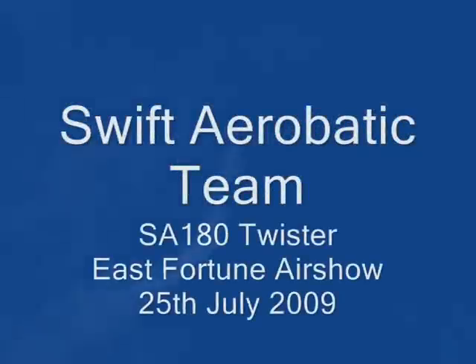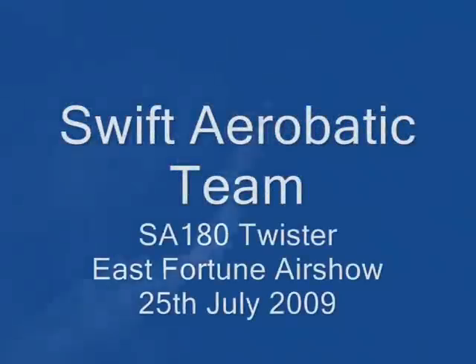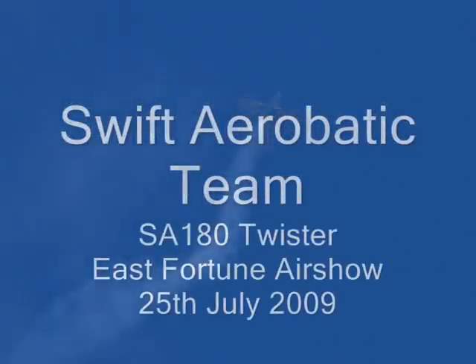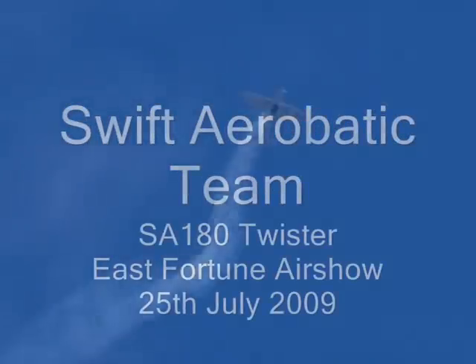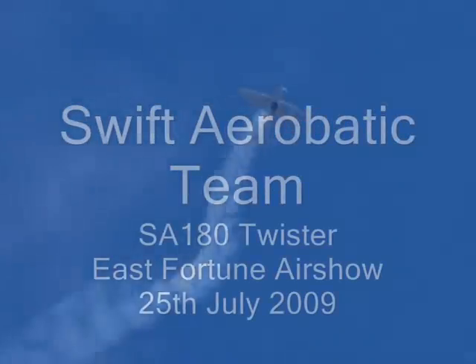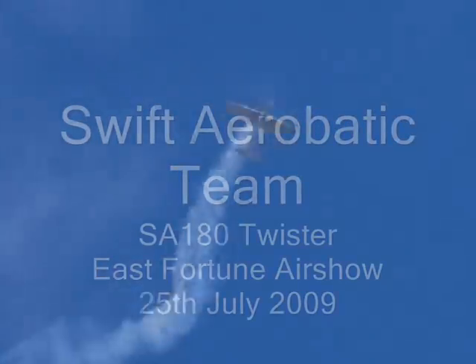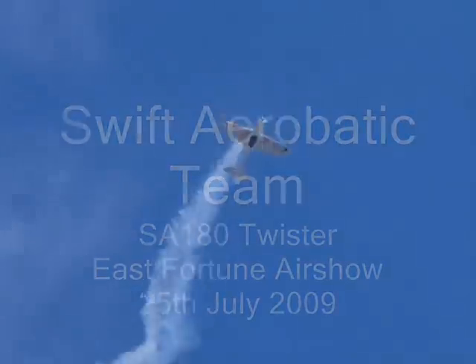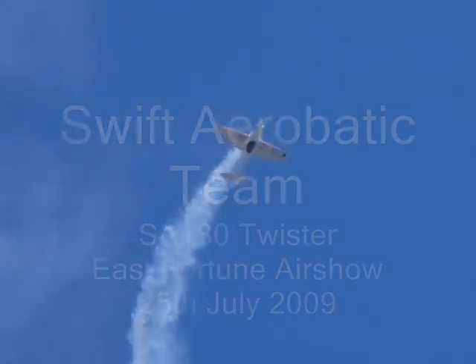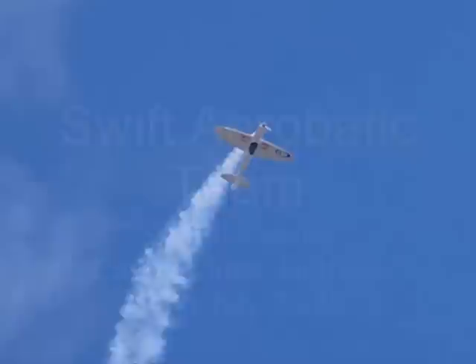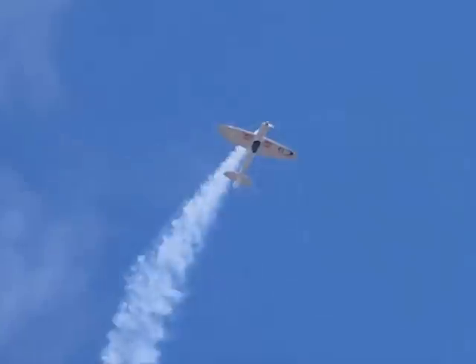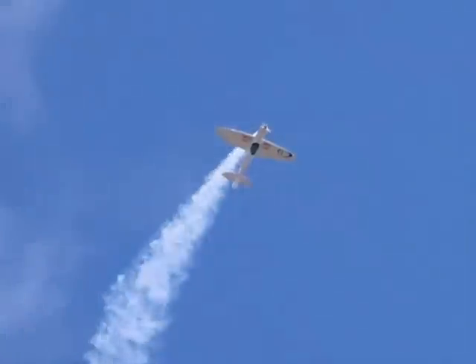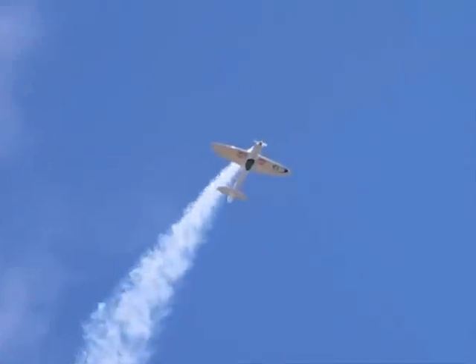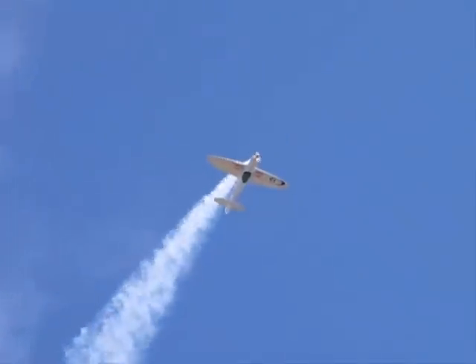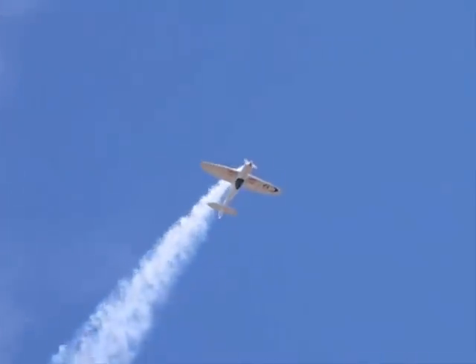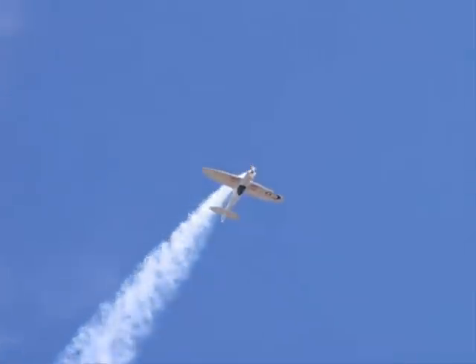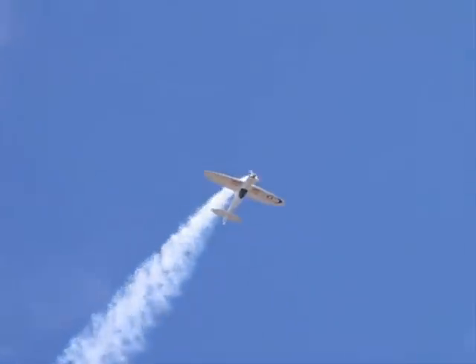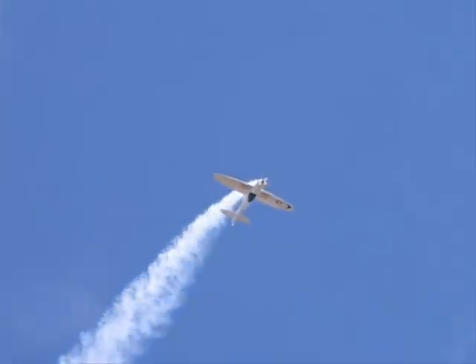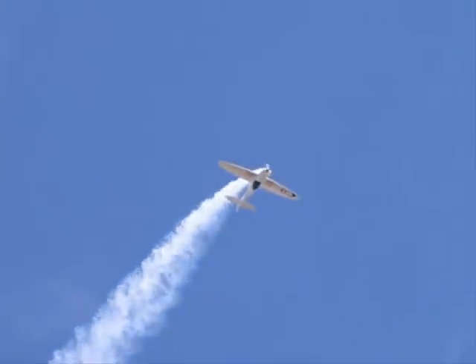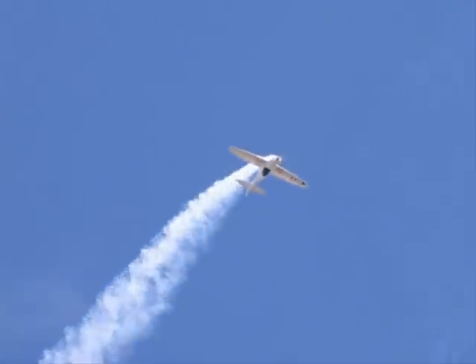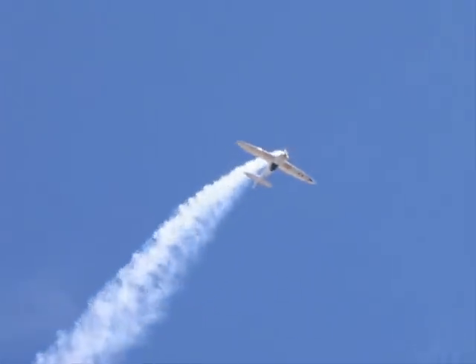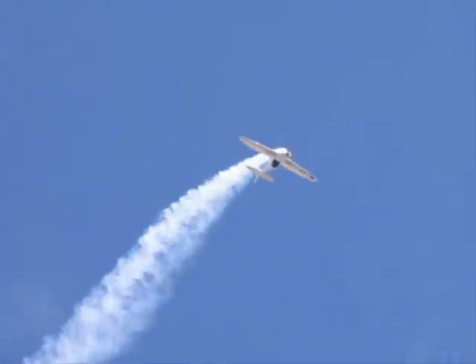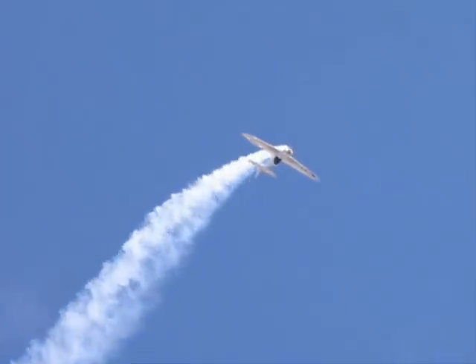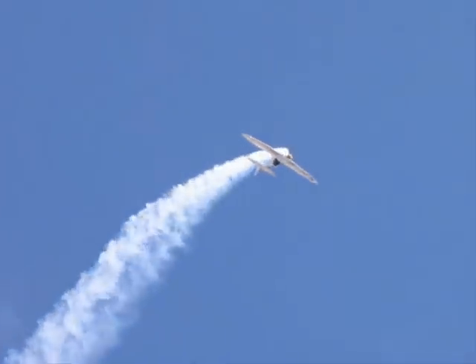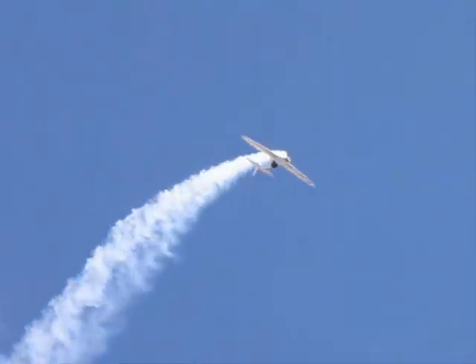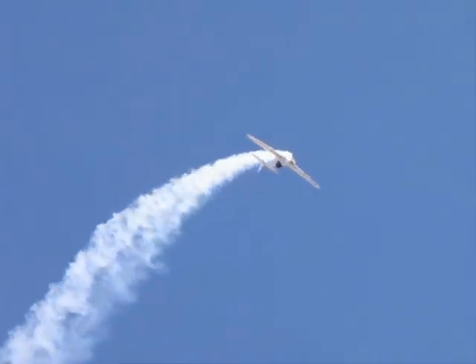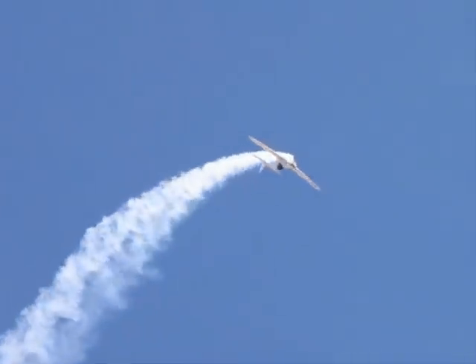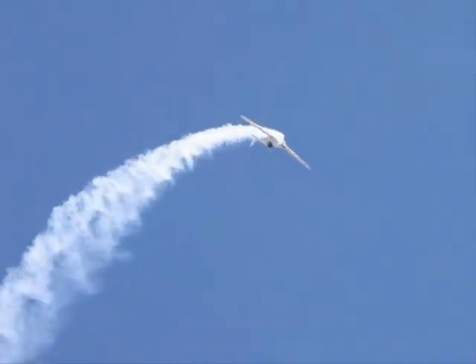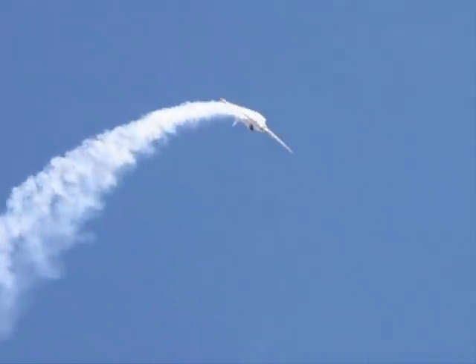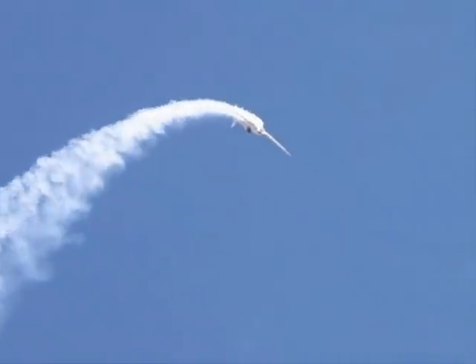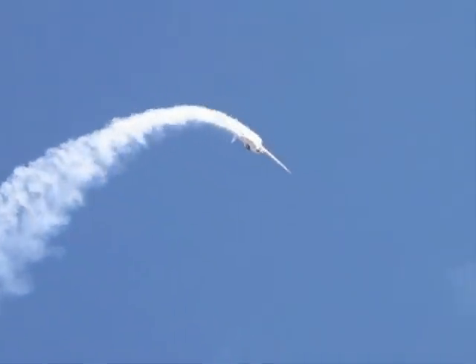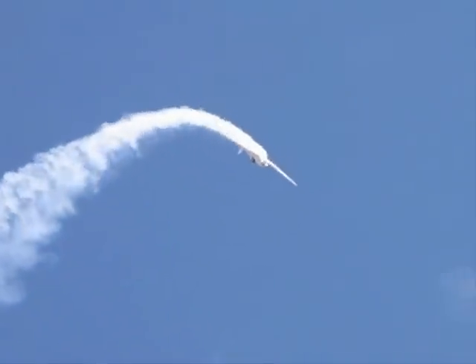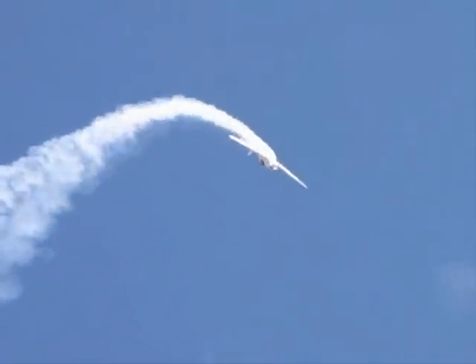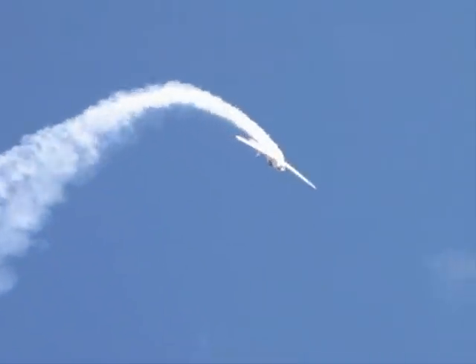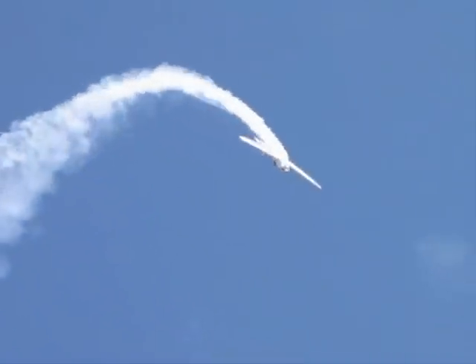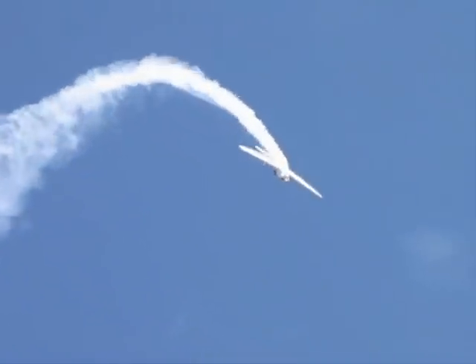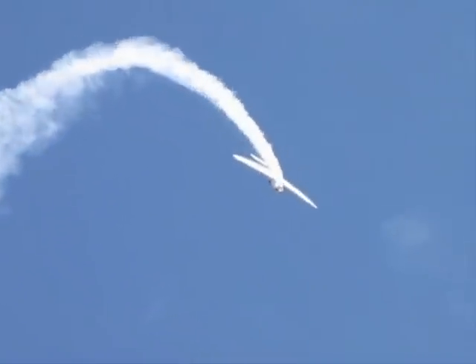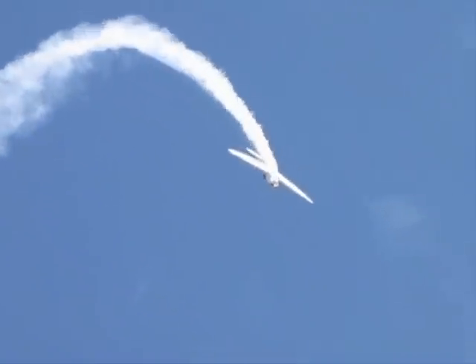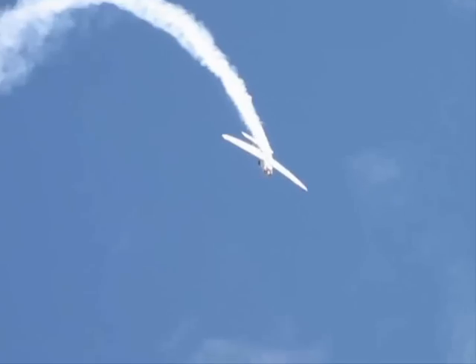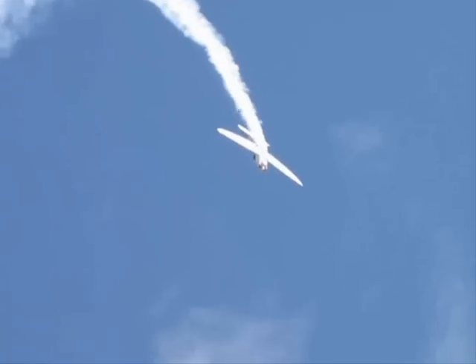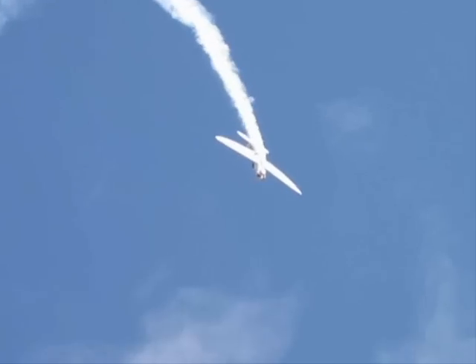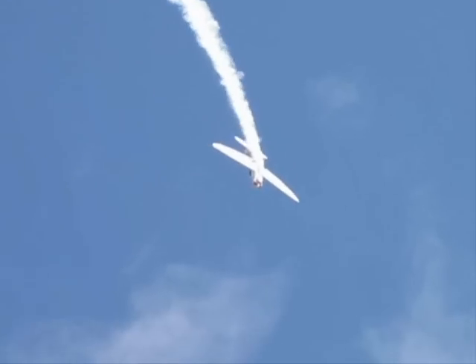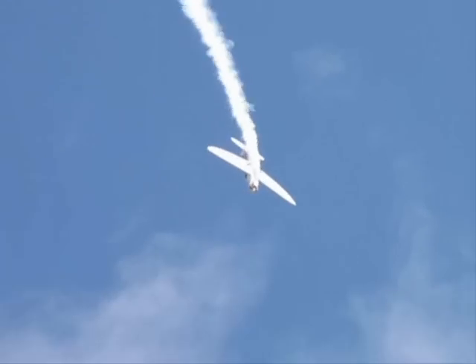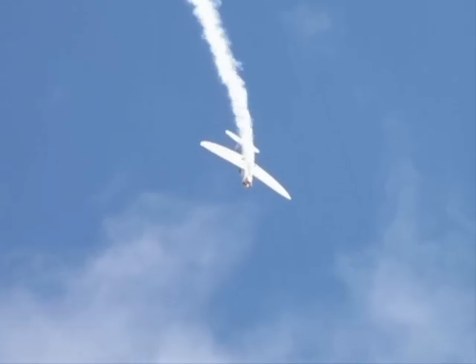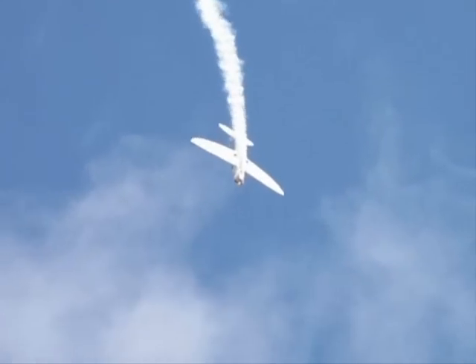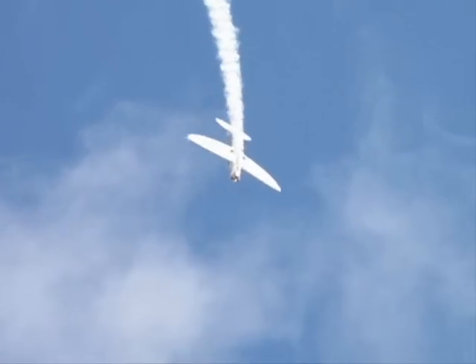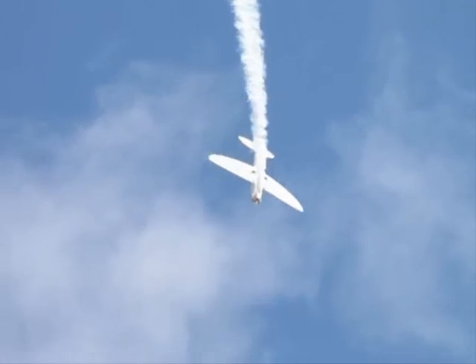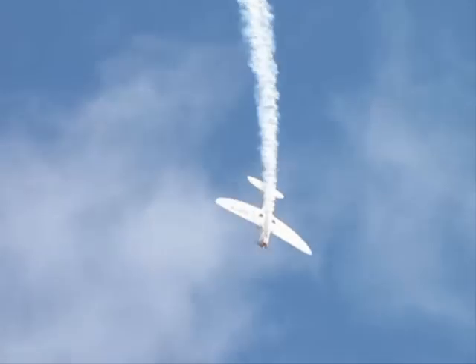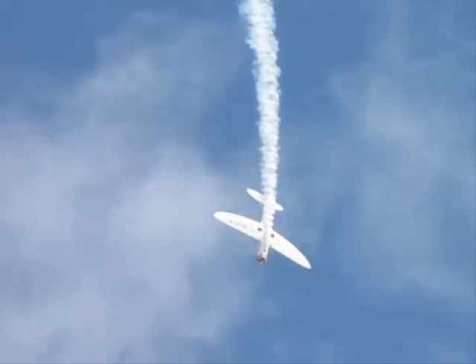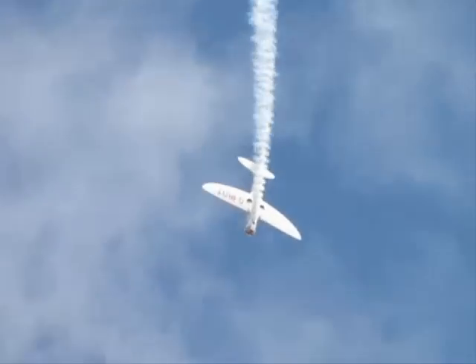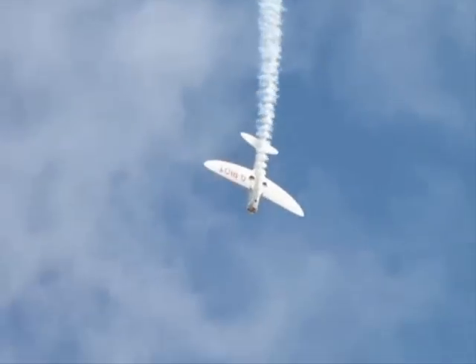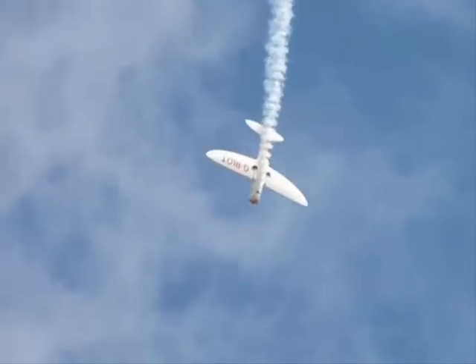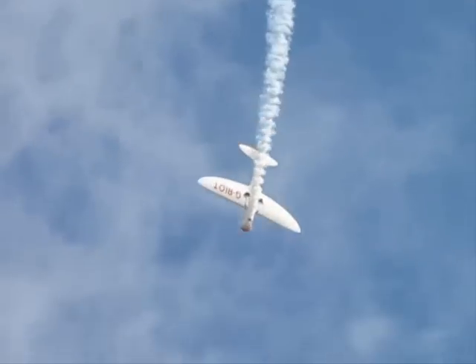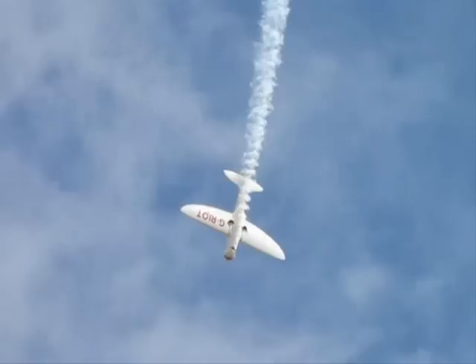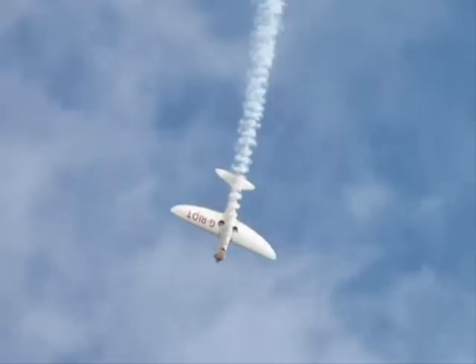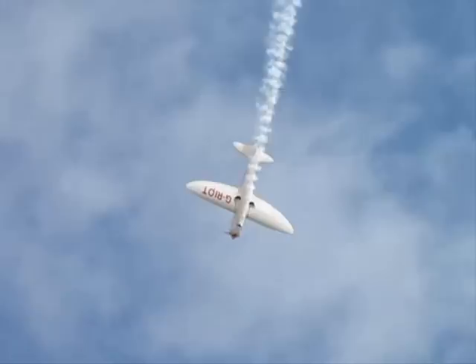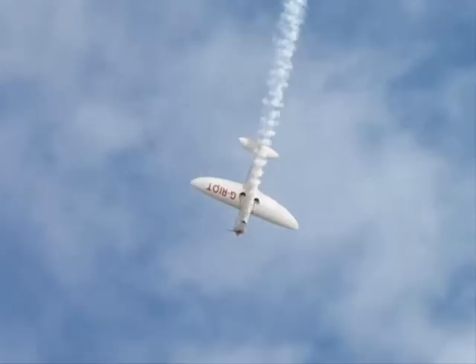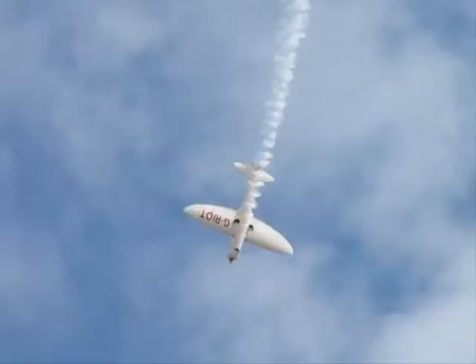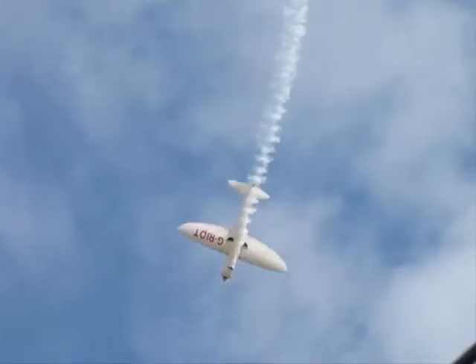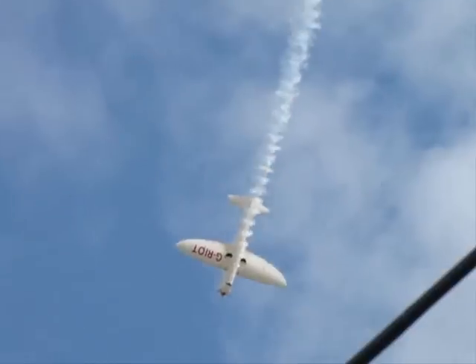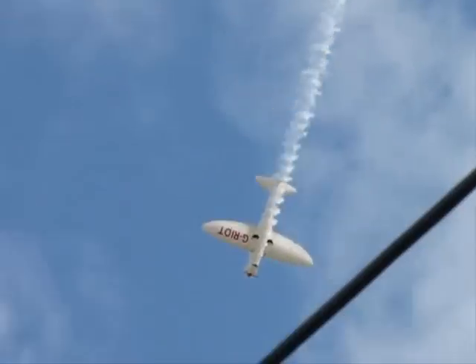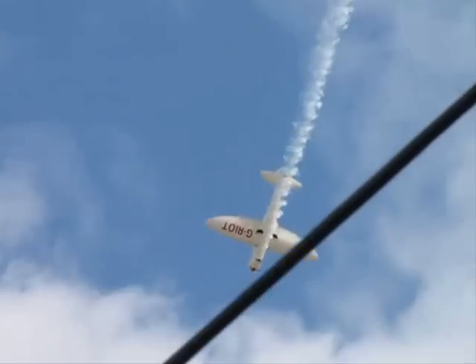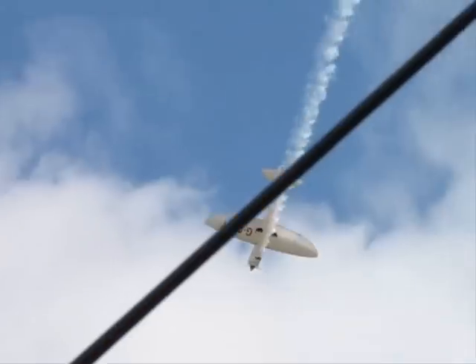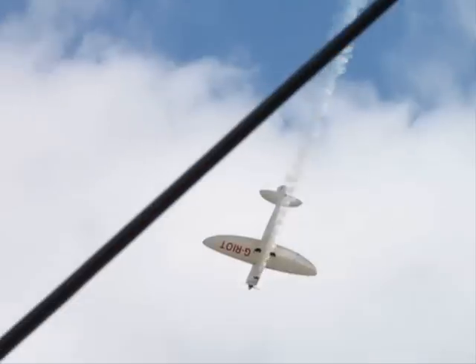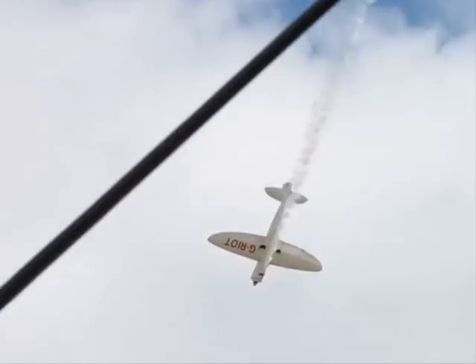Going straight into an upward series of flick rolls, turning through 90 degrees to come in on the A and go out on the B.